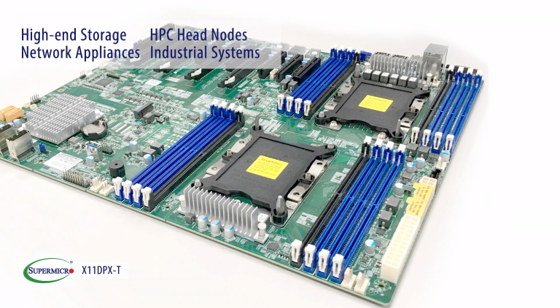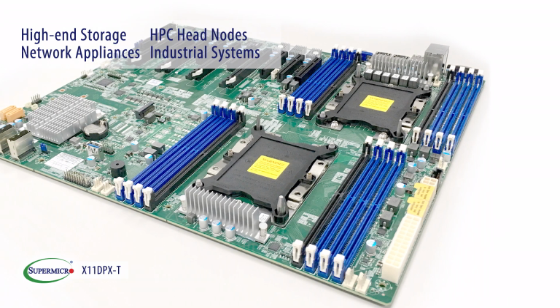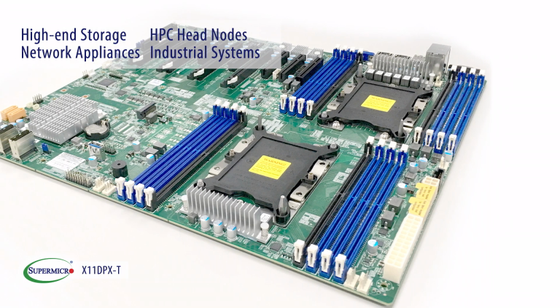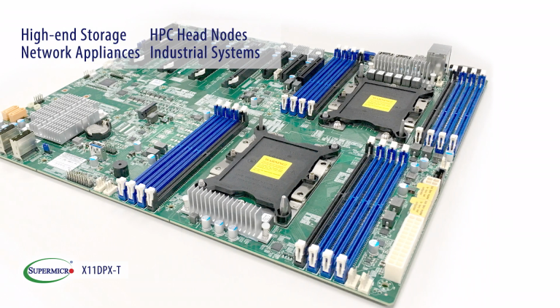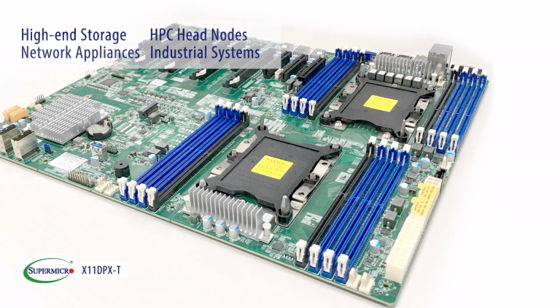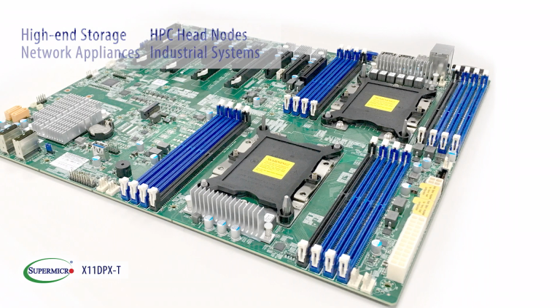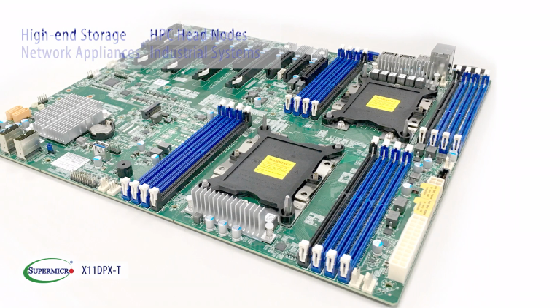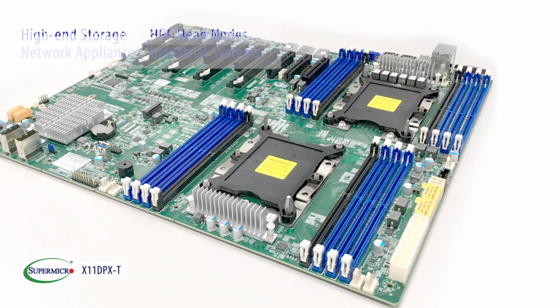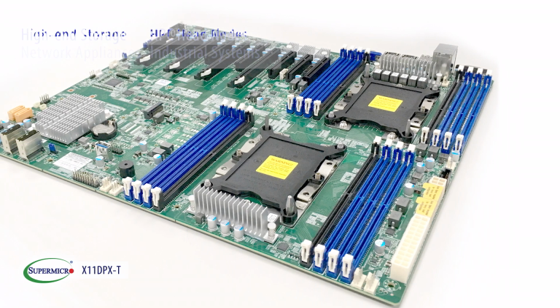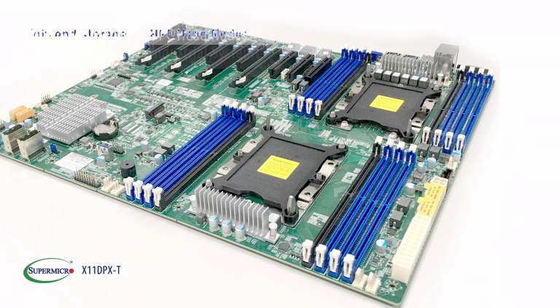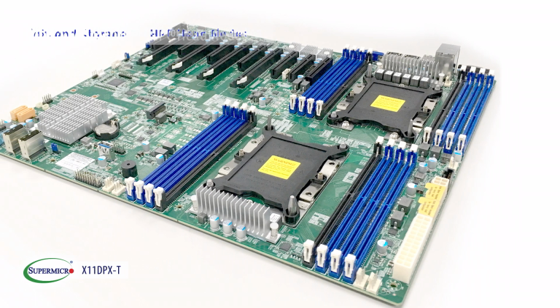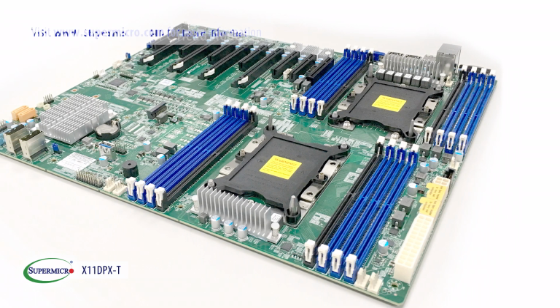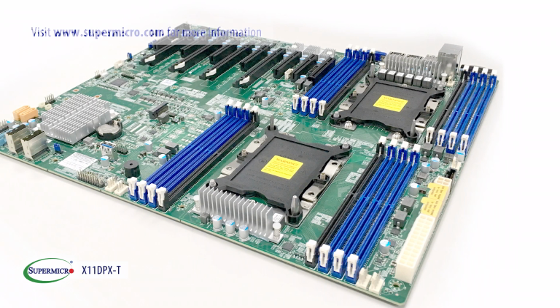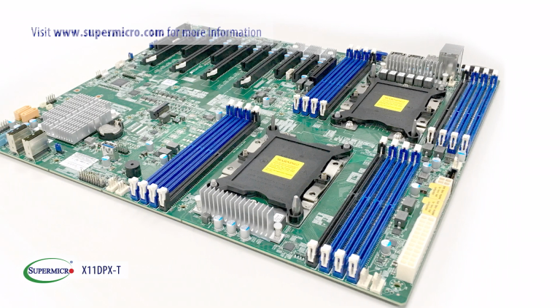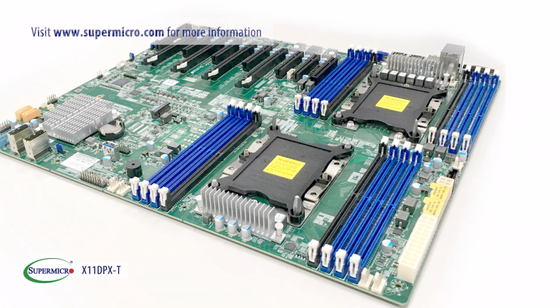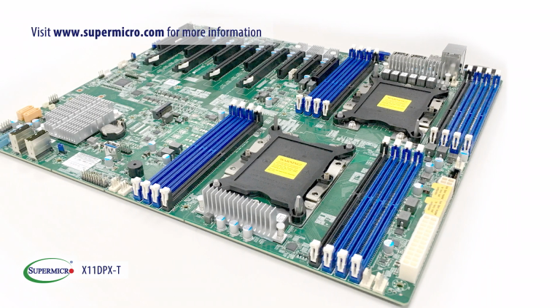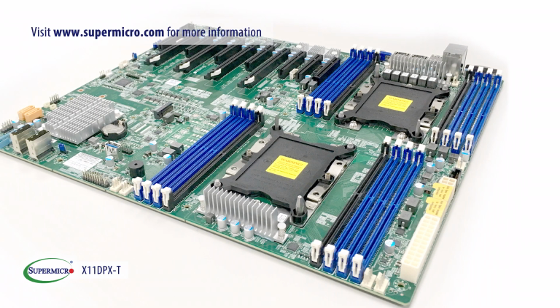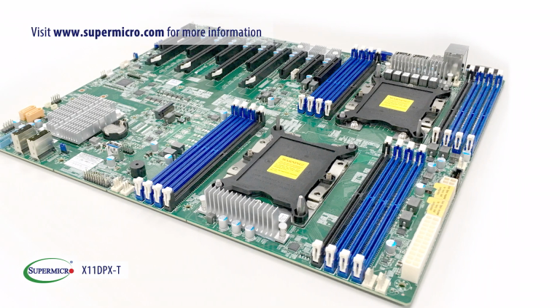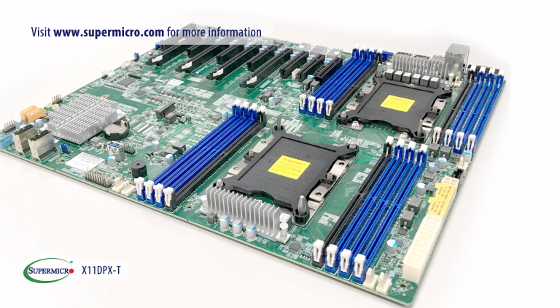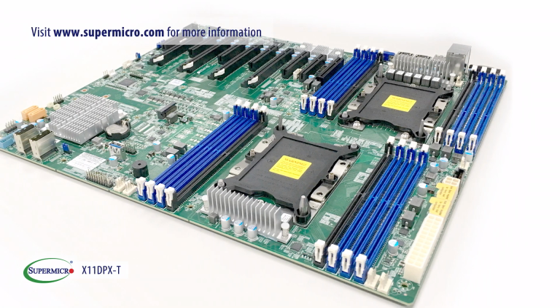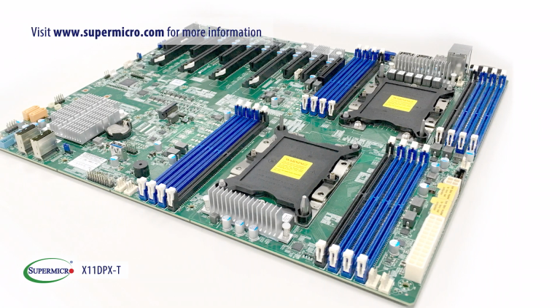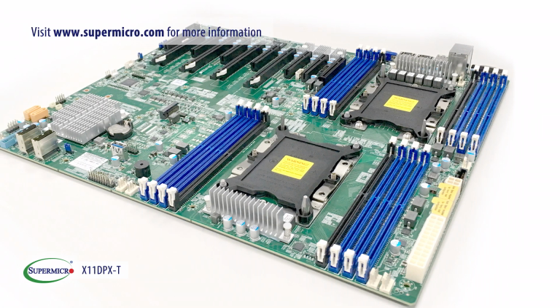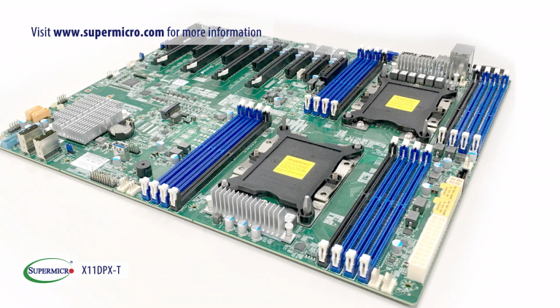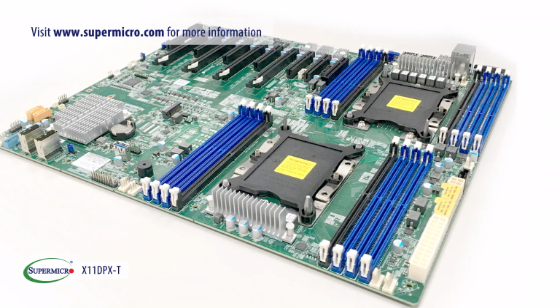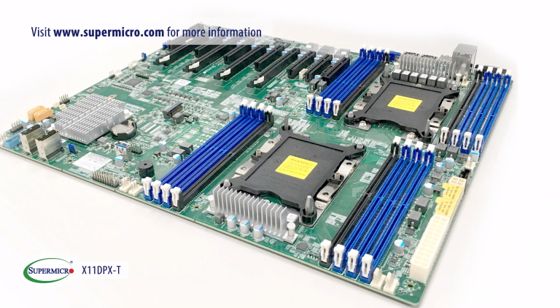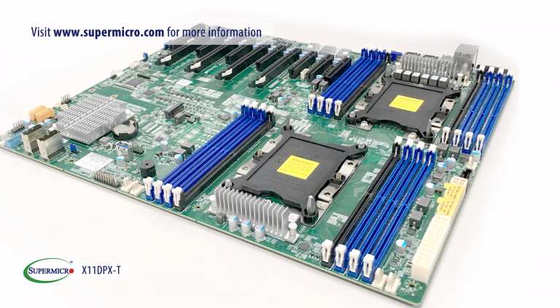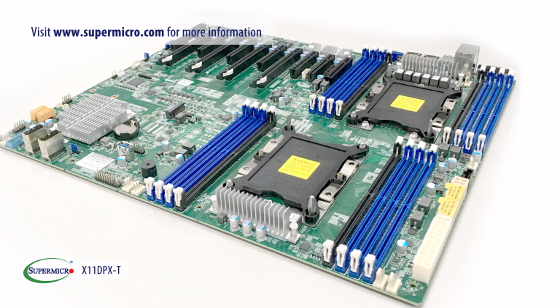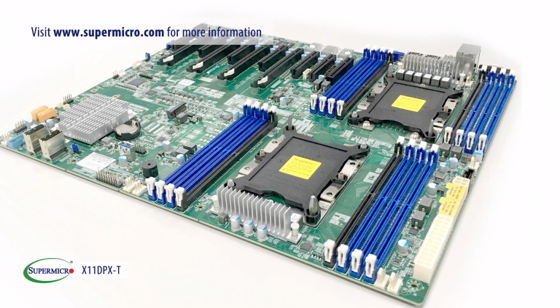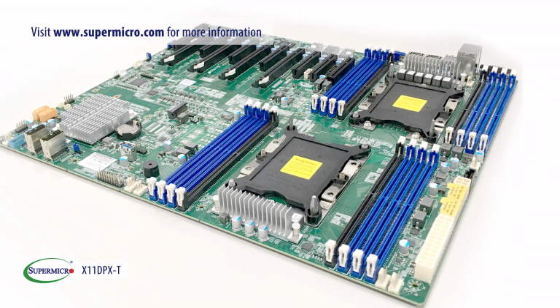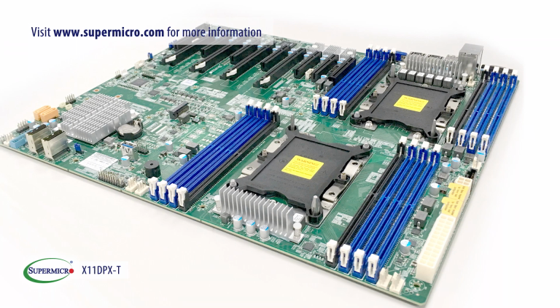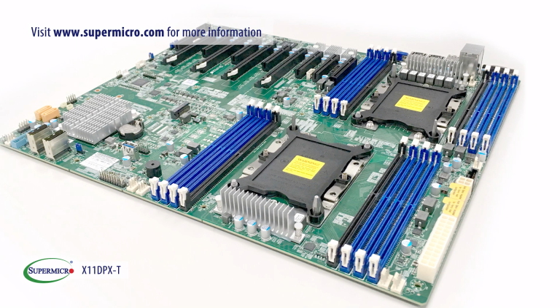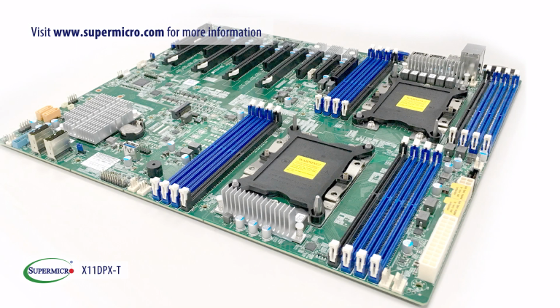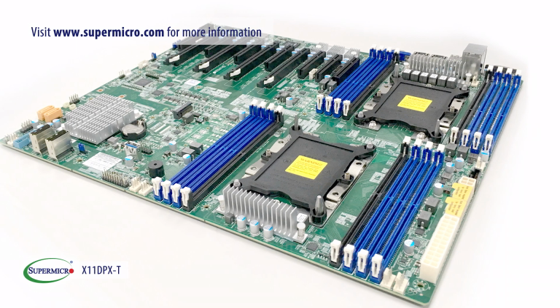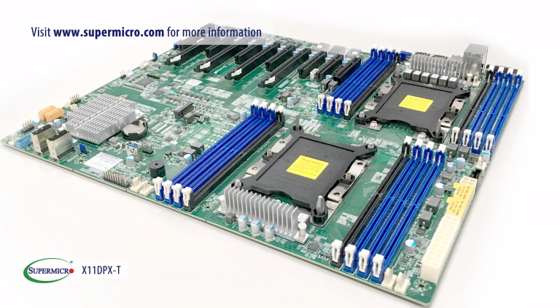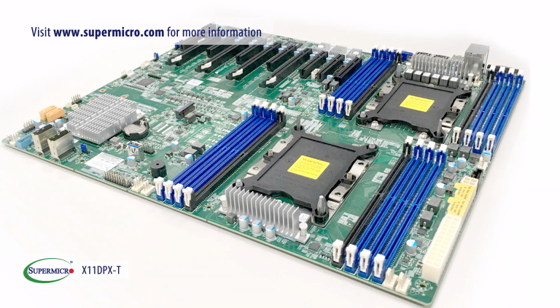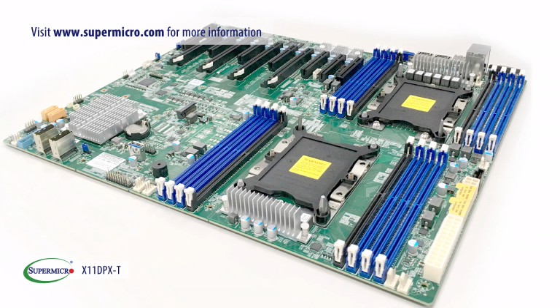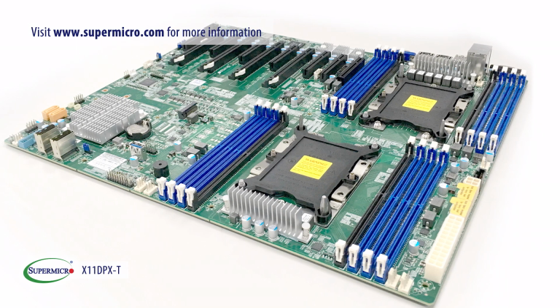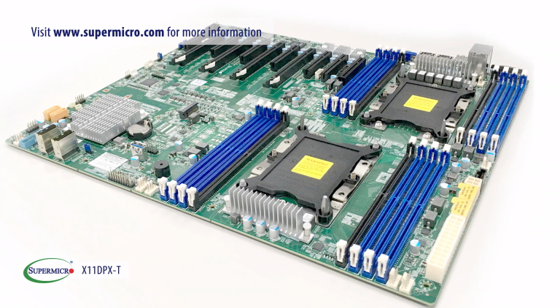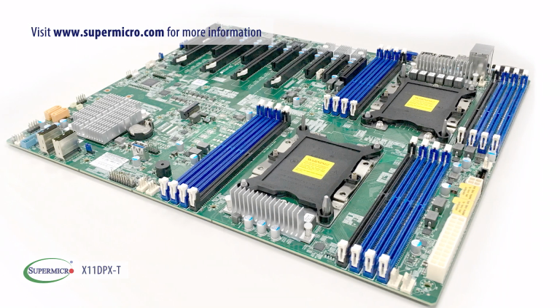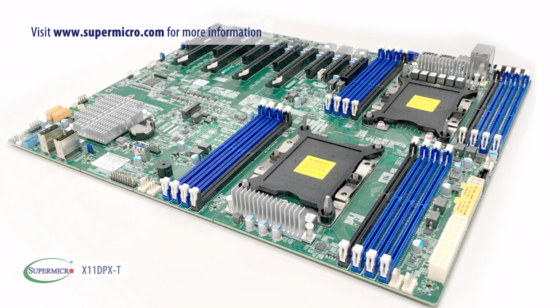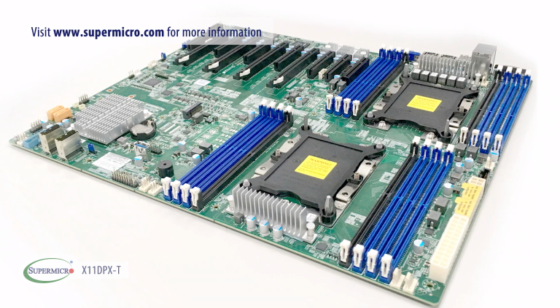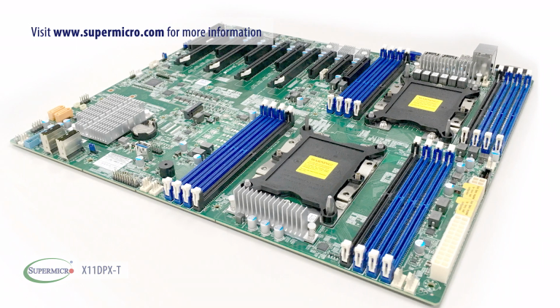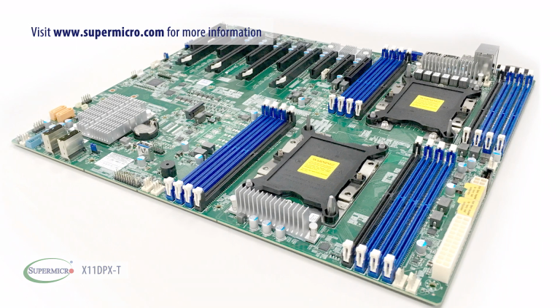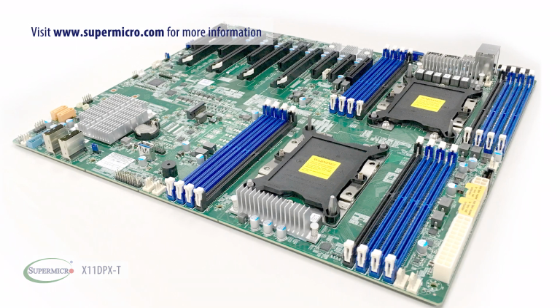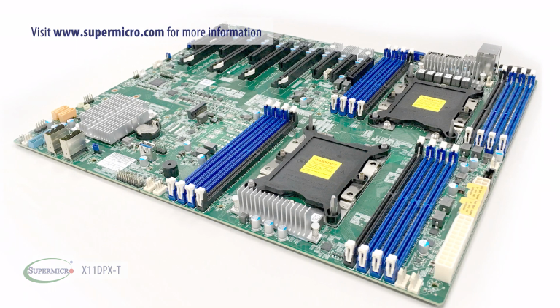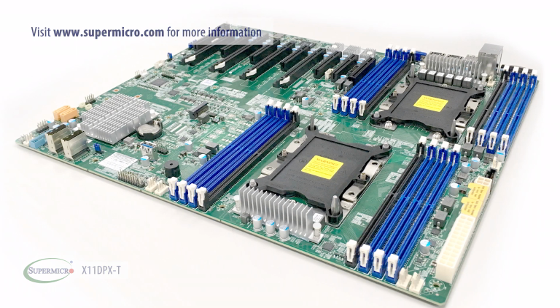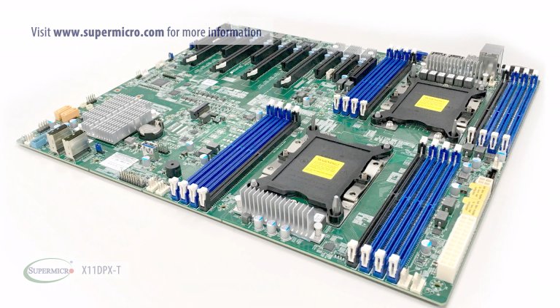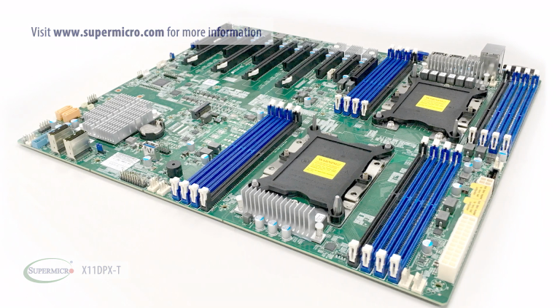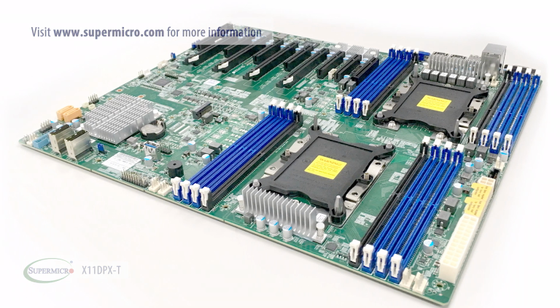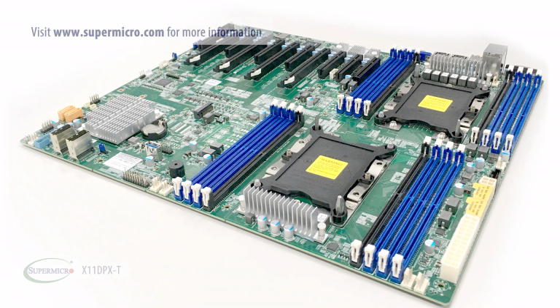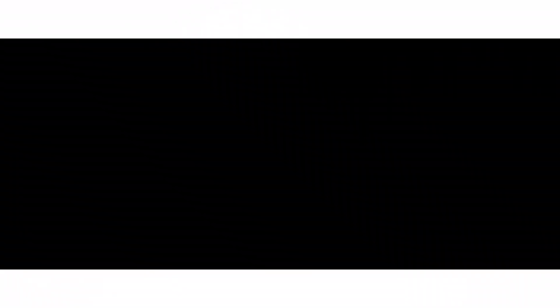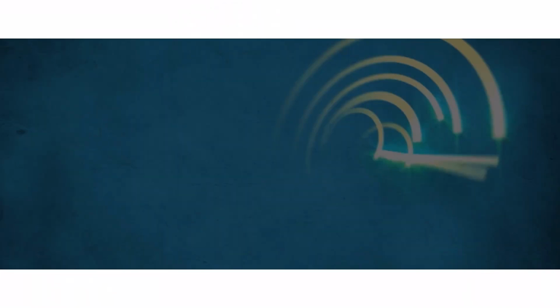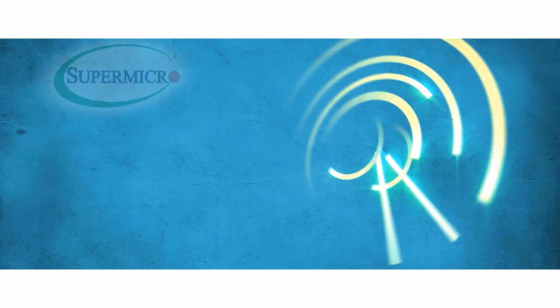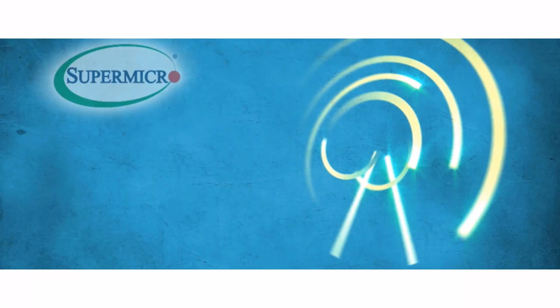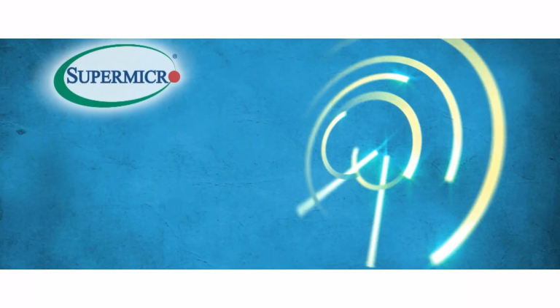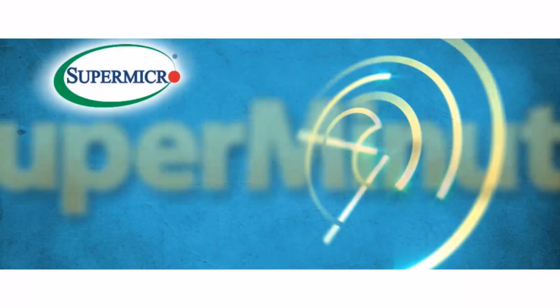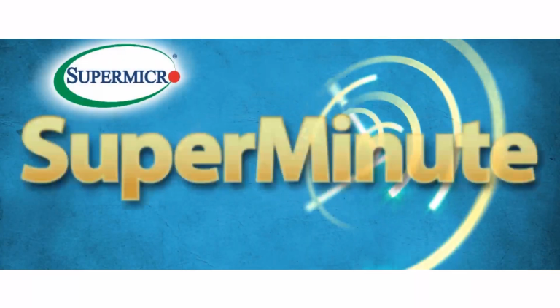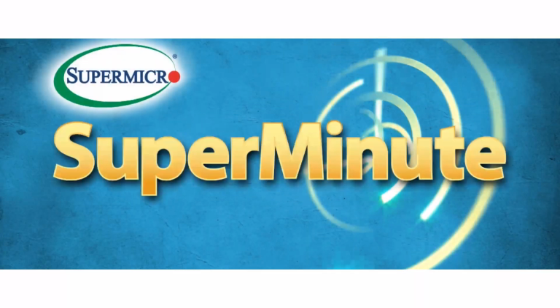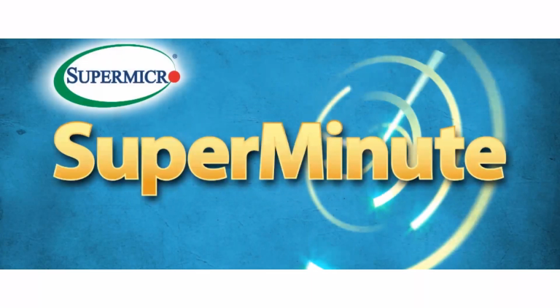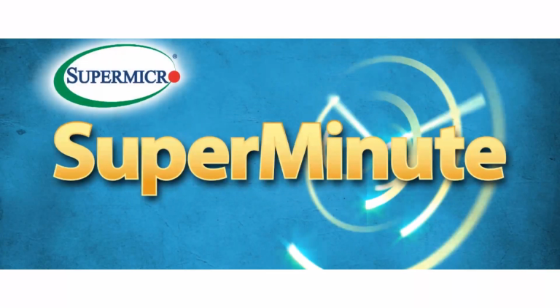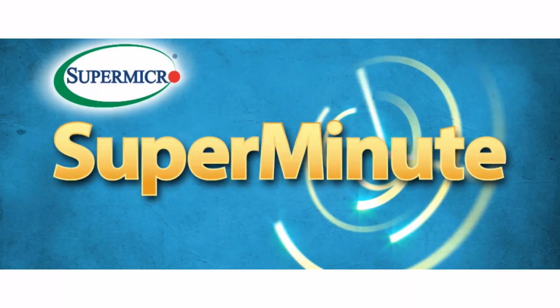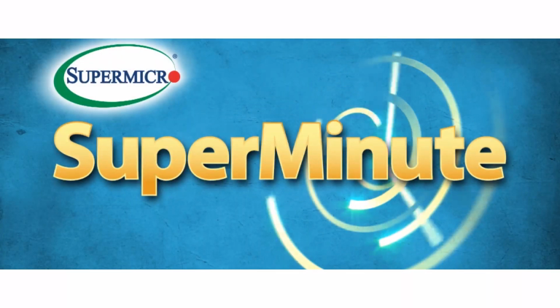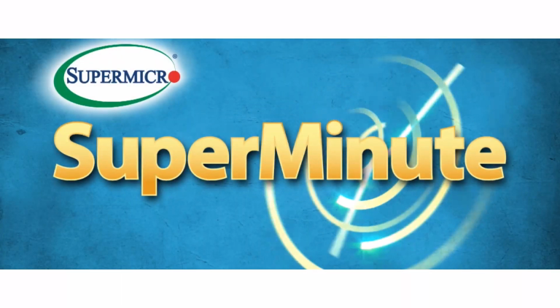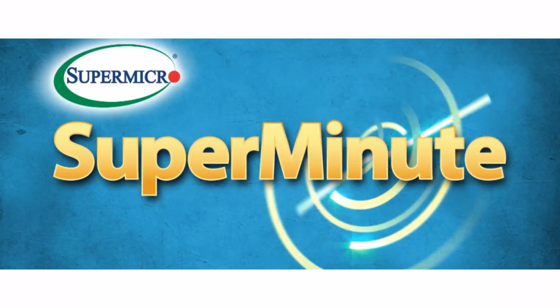For more information on this motherboard and other exciting products, please visit Supermicro.com. Thank you.